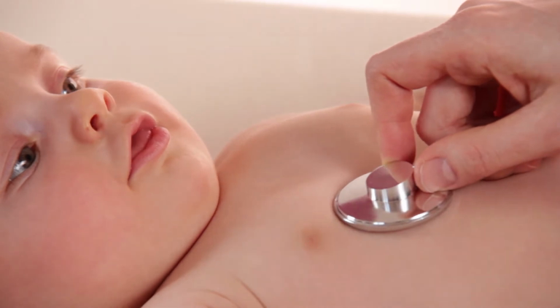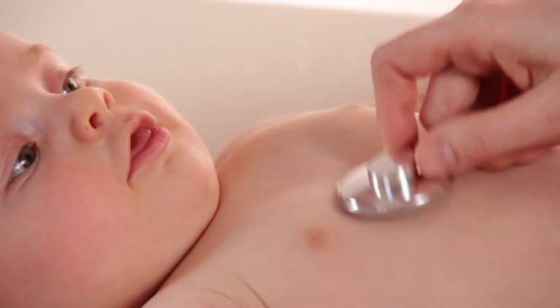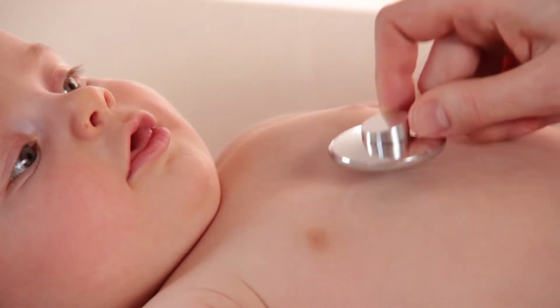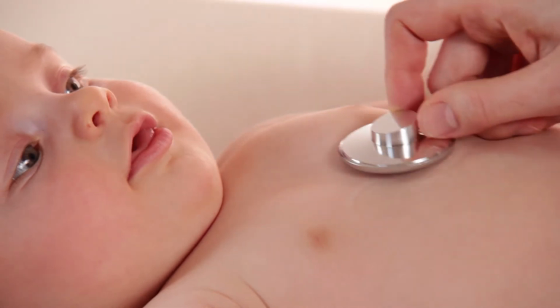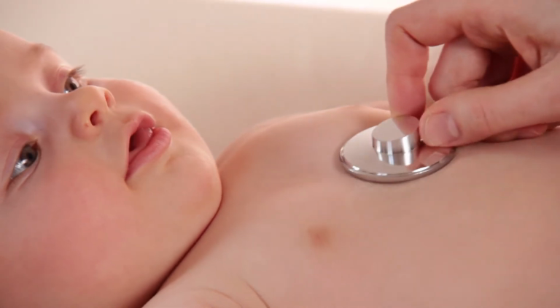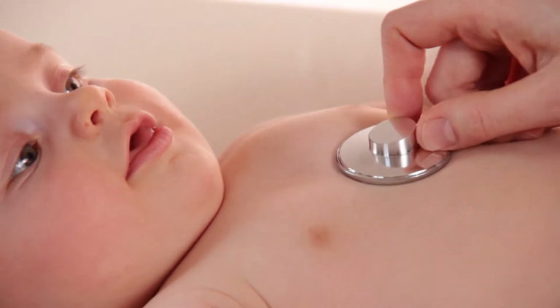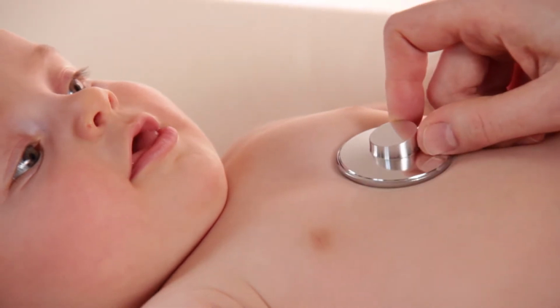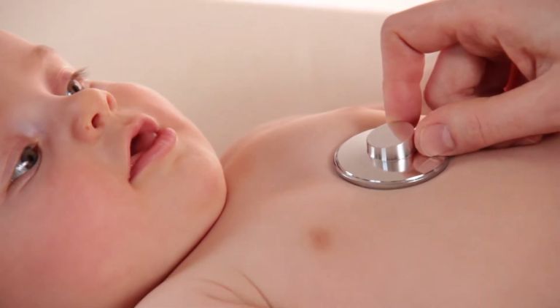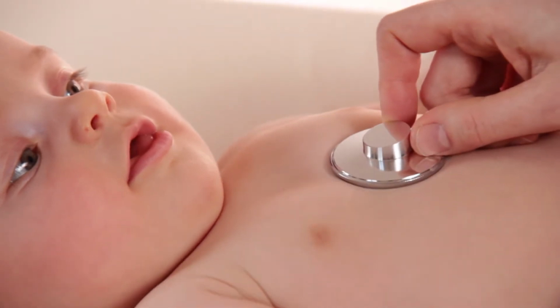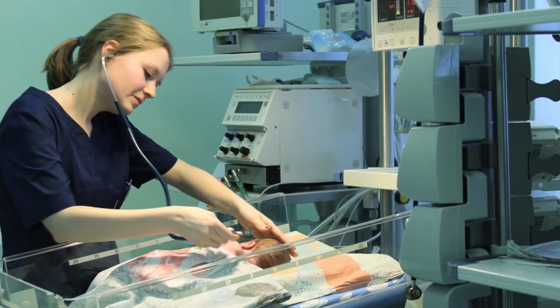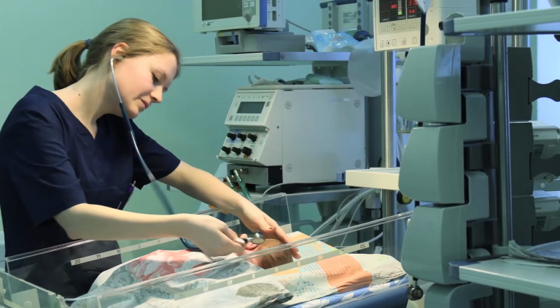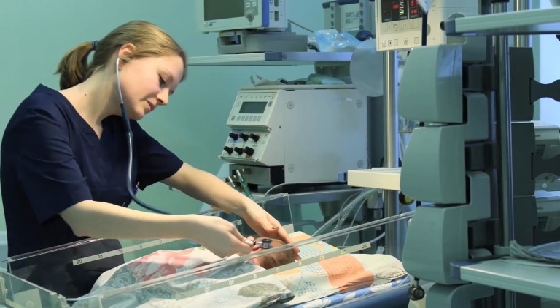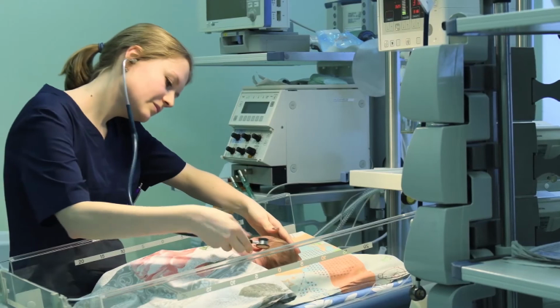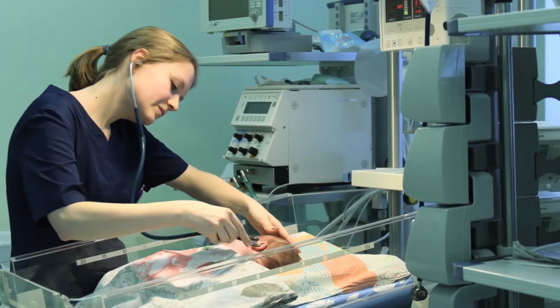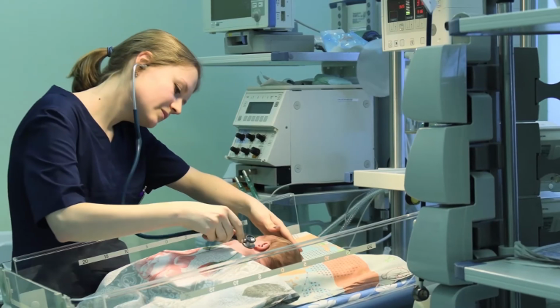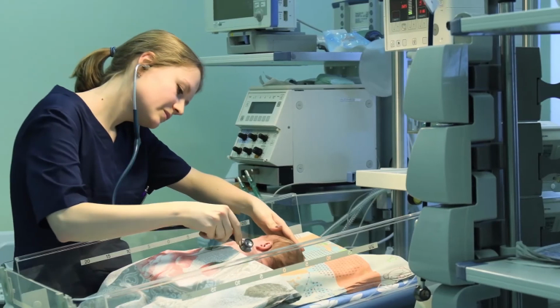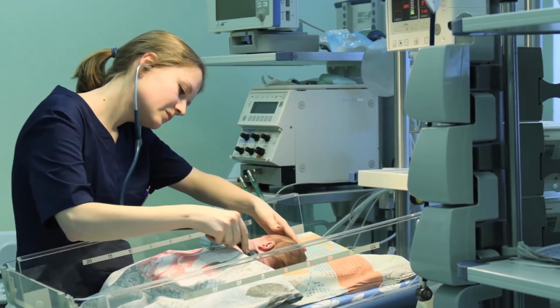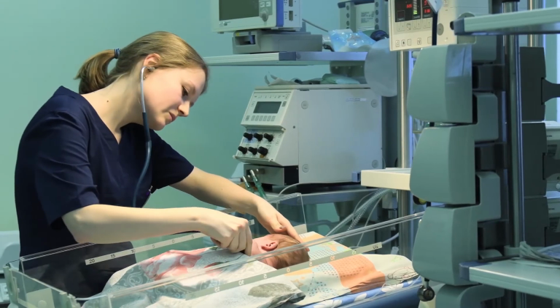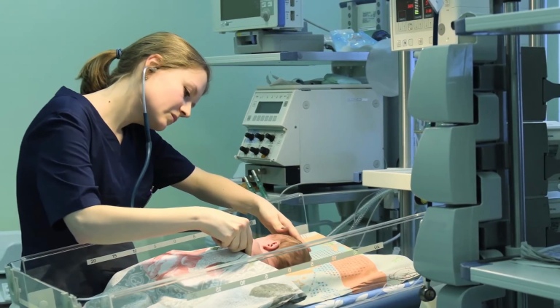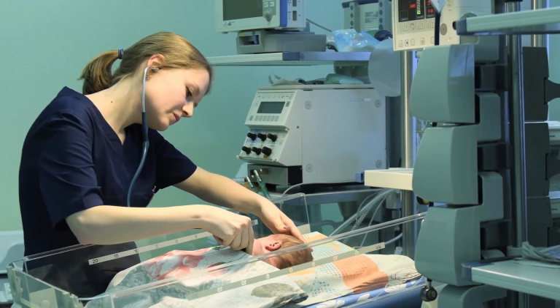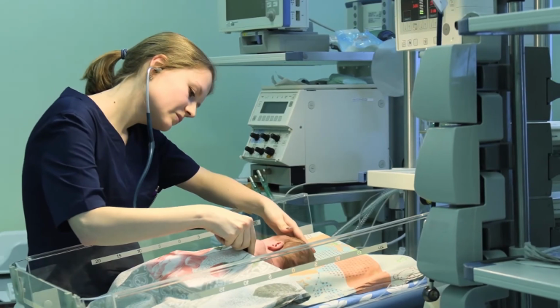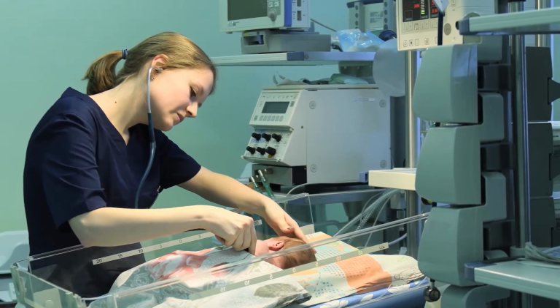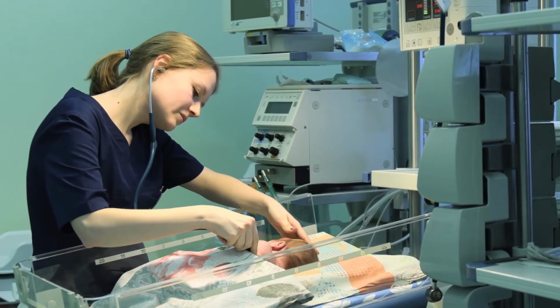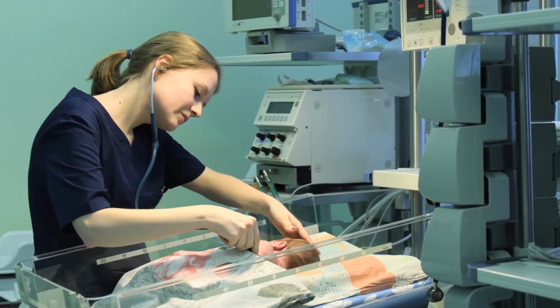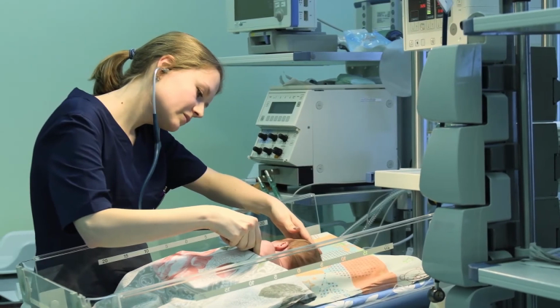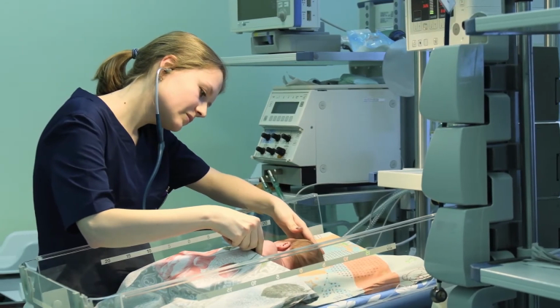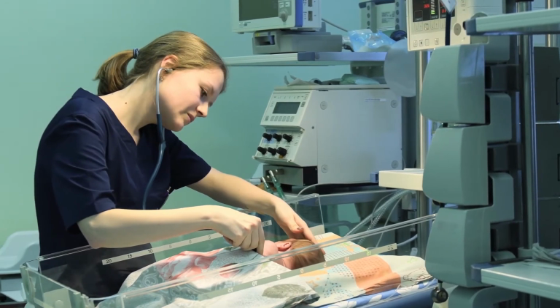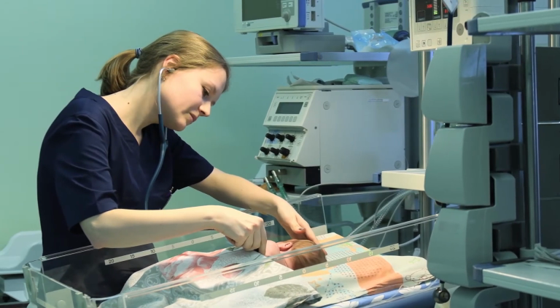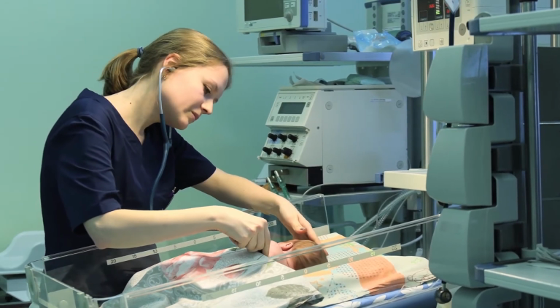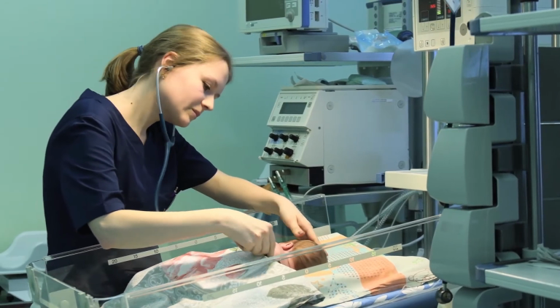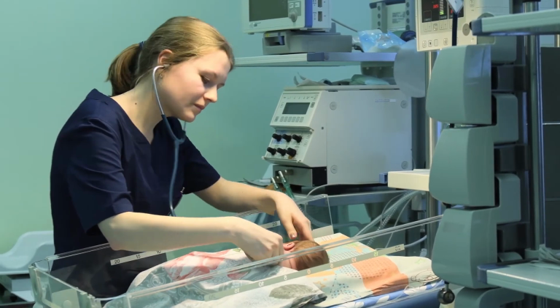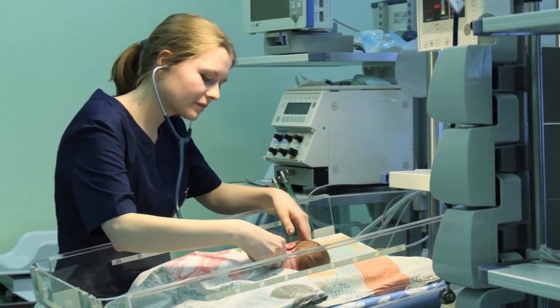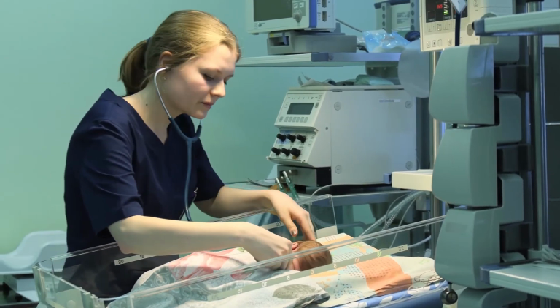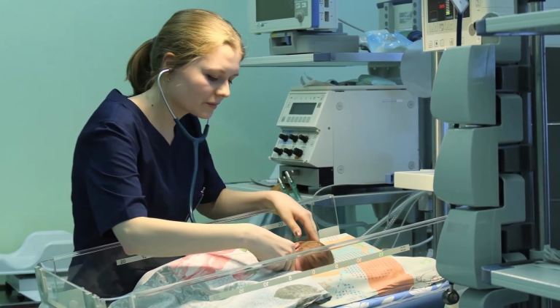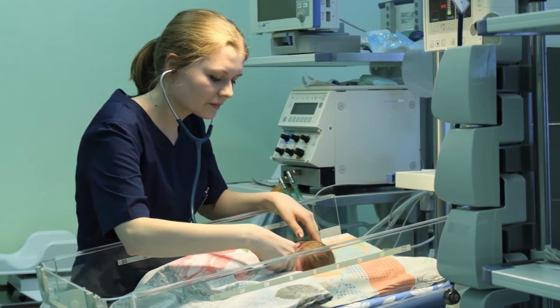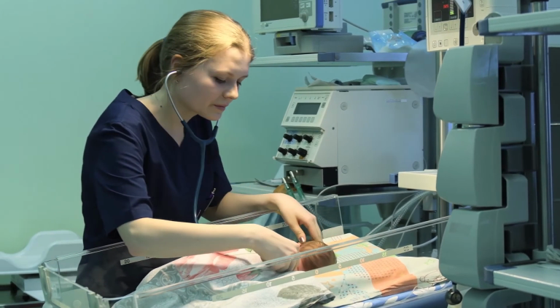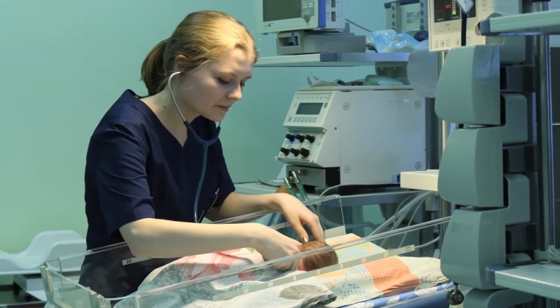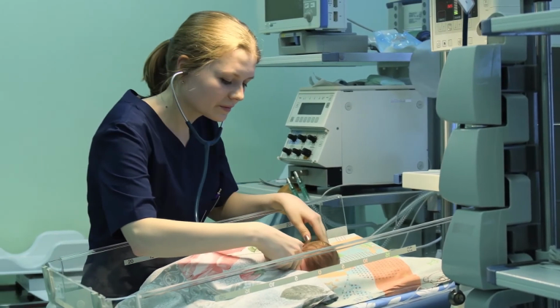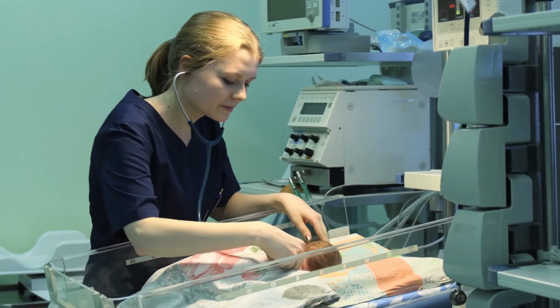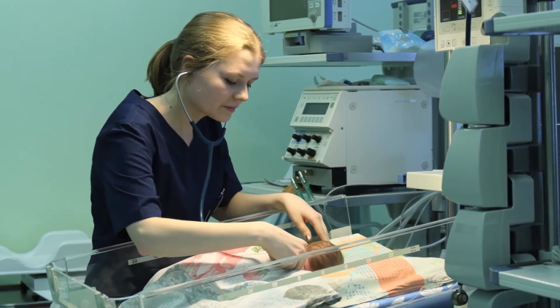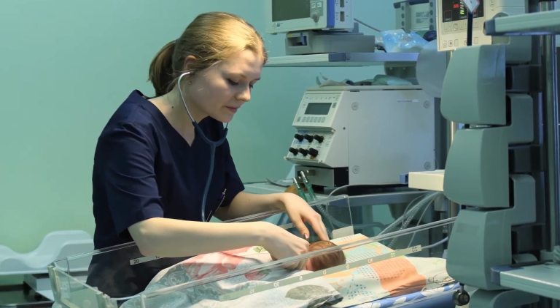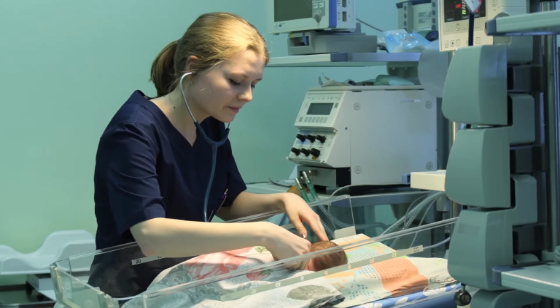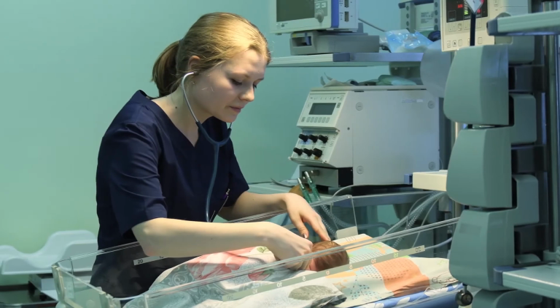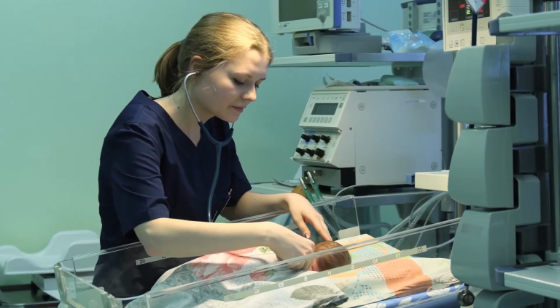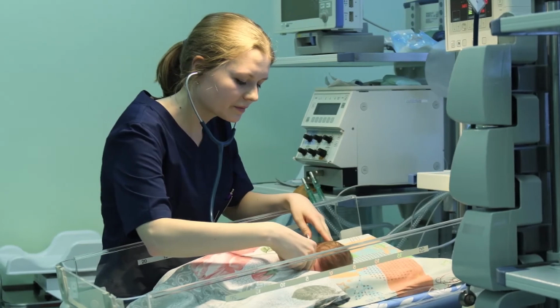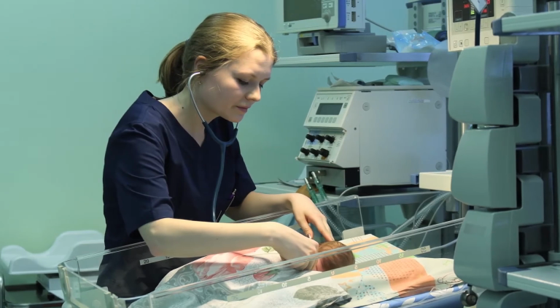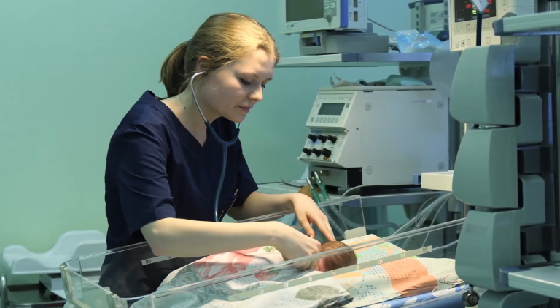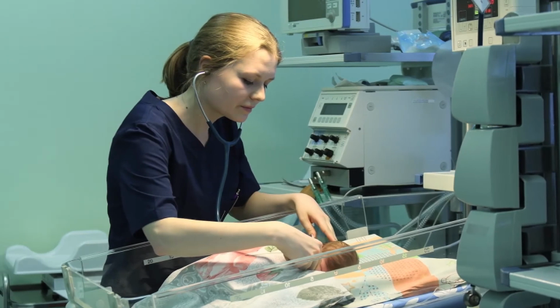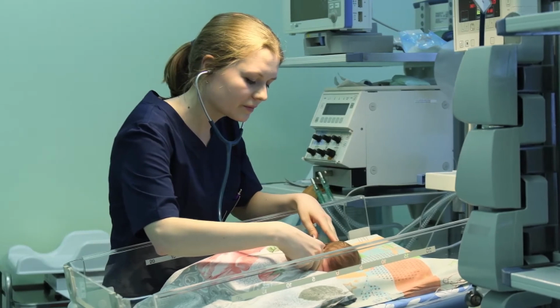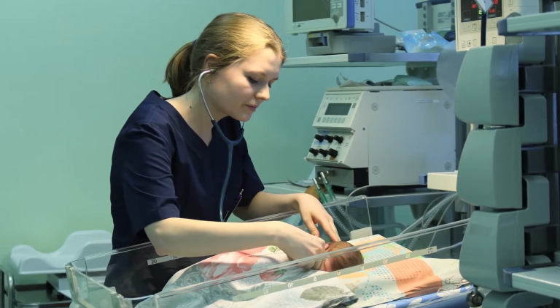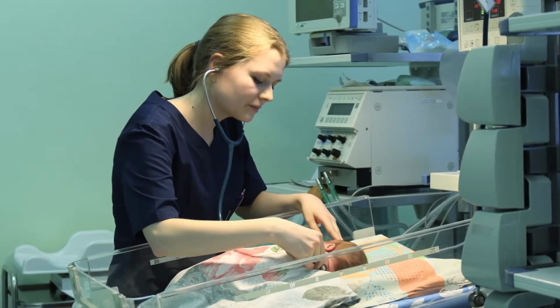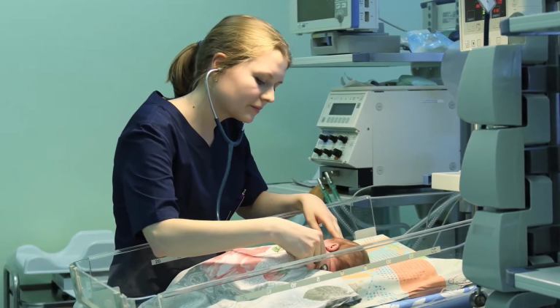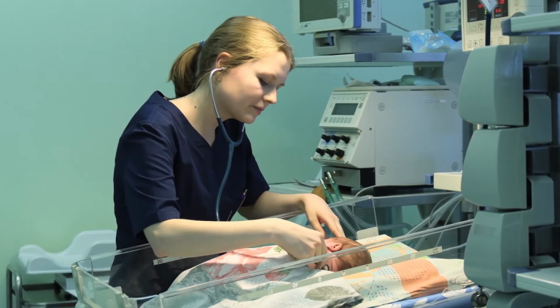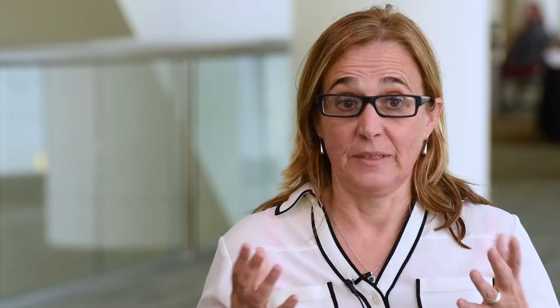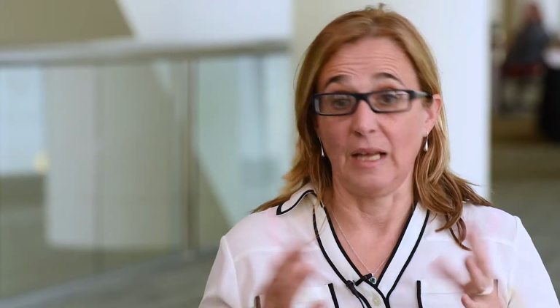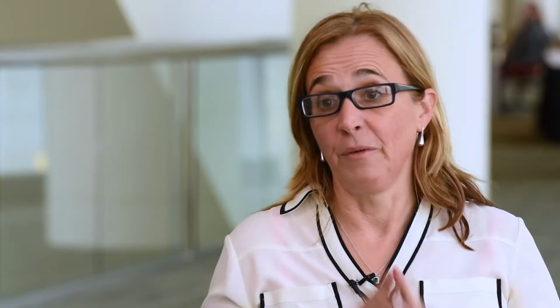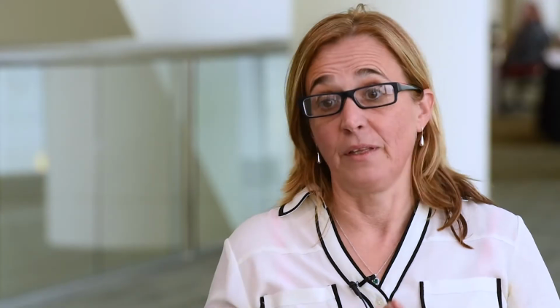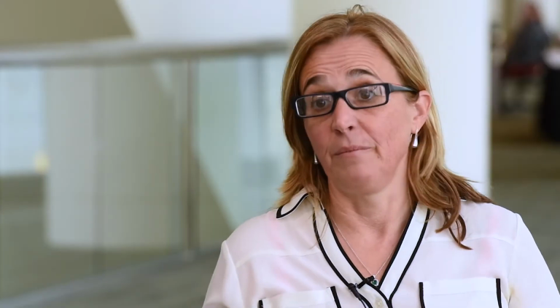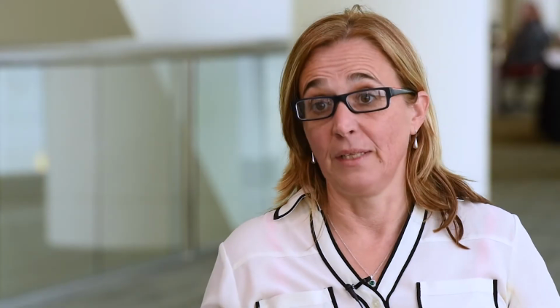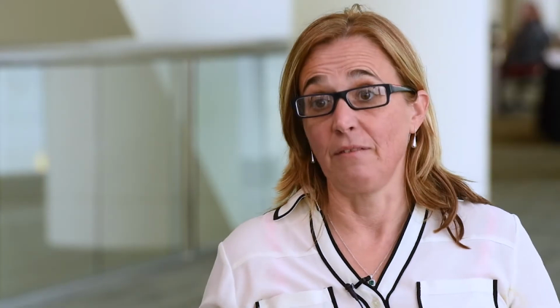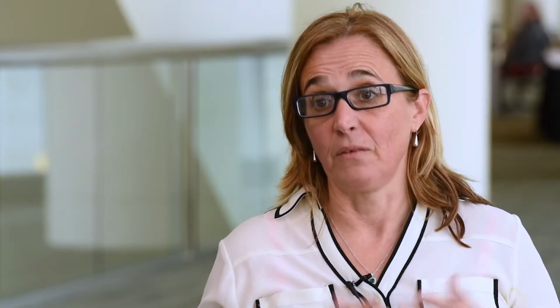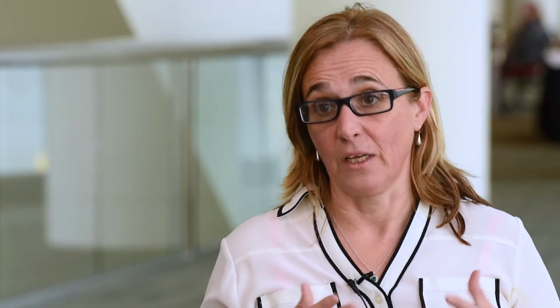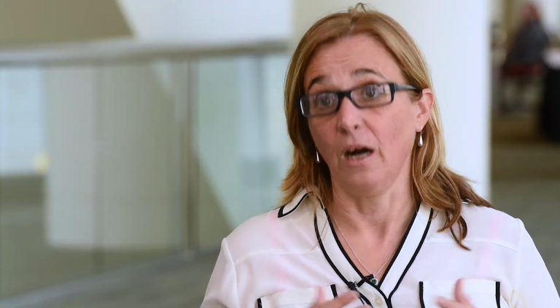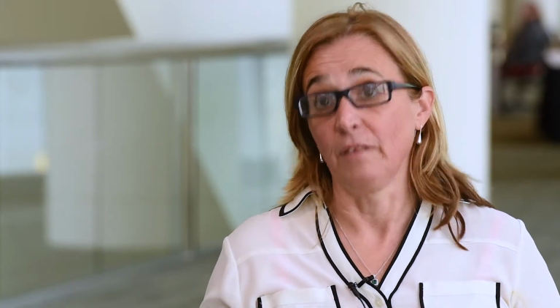The problems with these kids do not end at the delivery — it basically follows them all through their life, and some of them never recover.